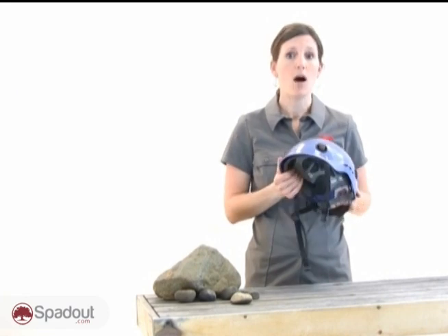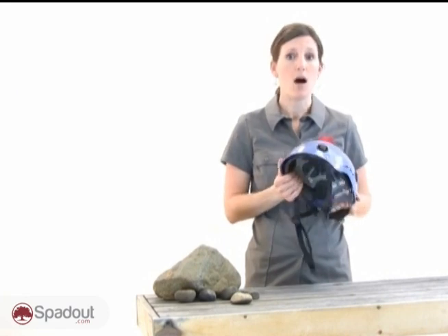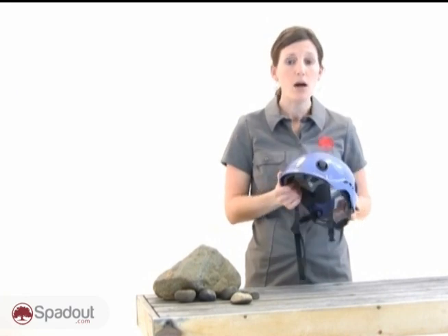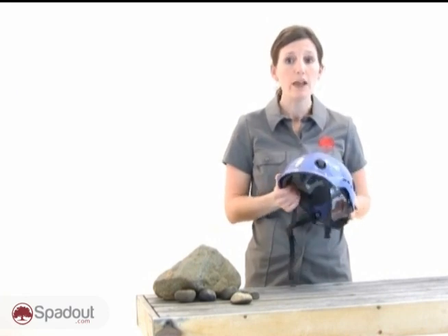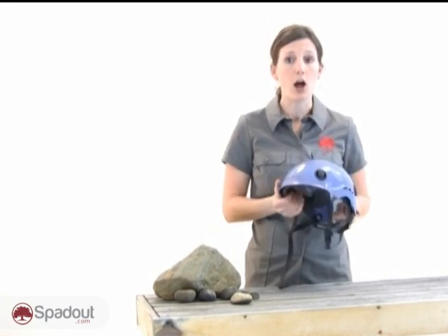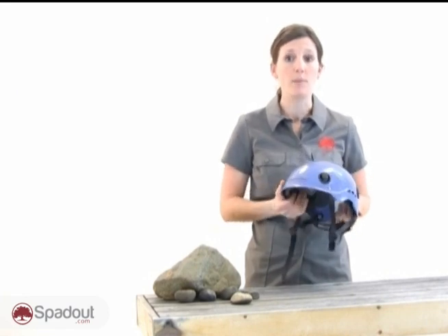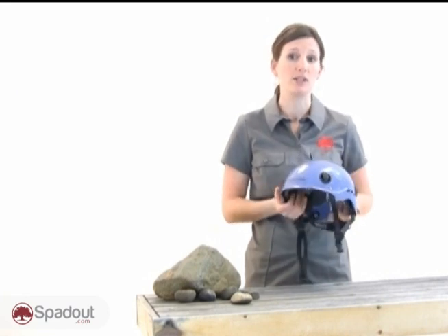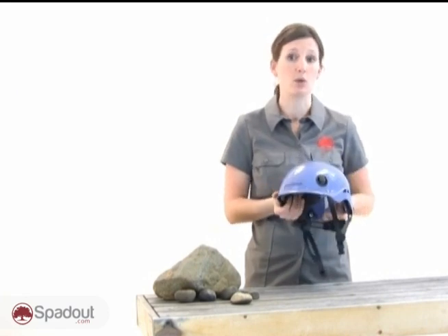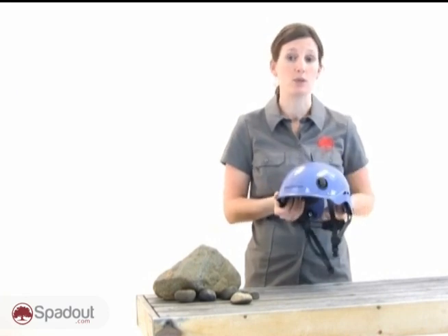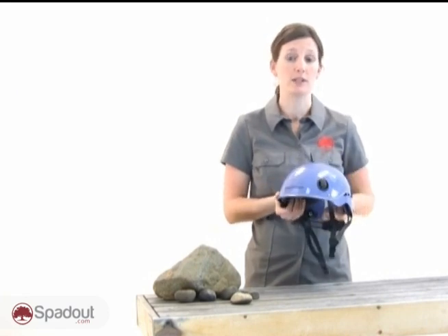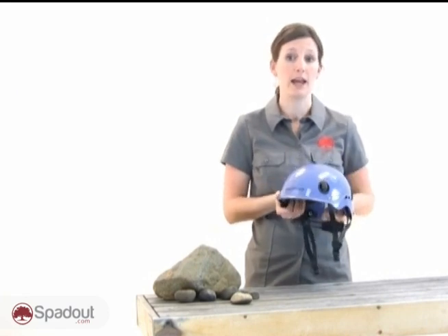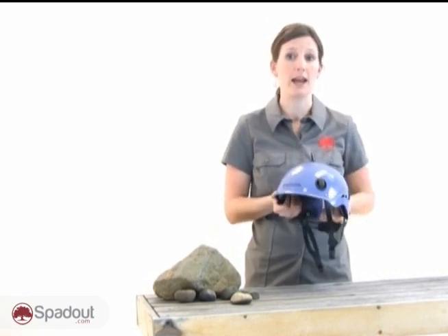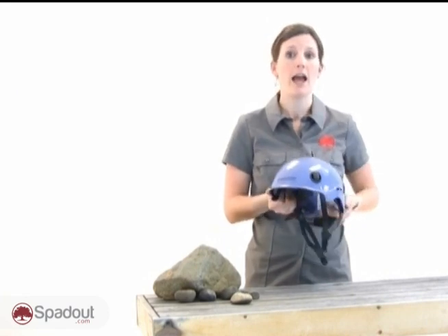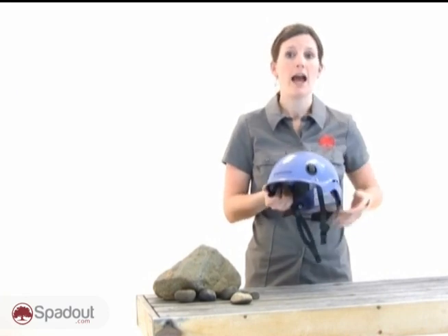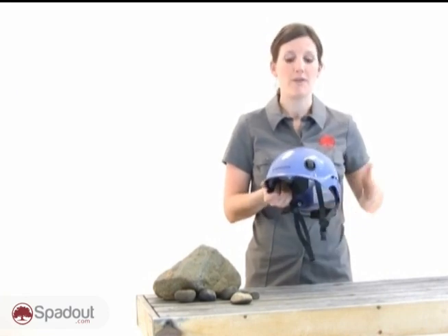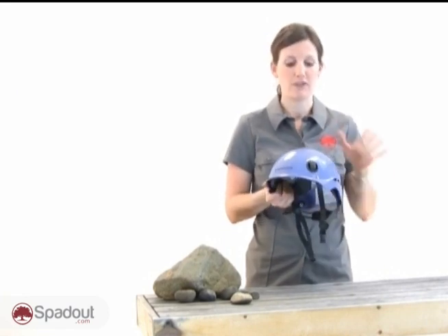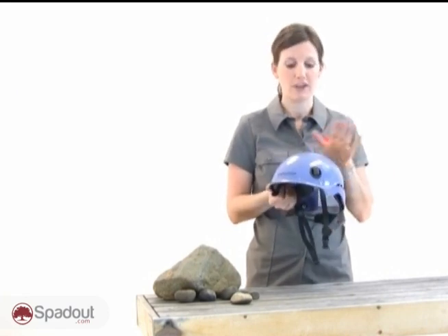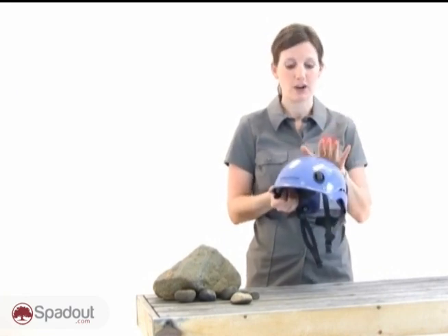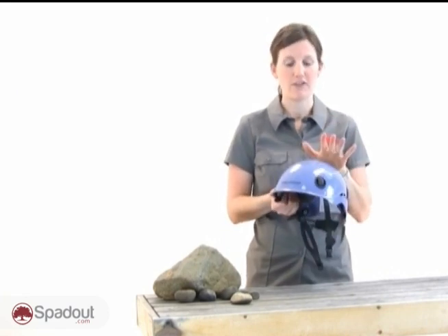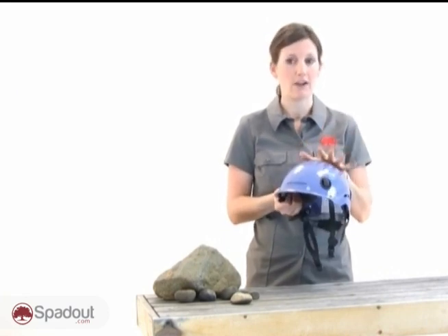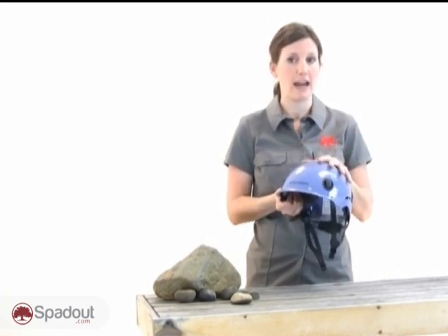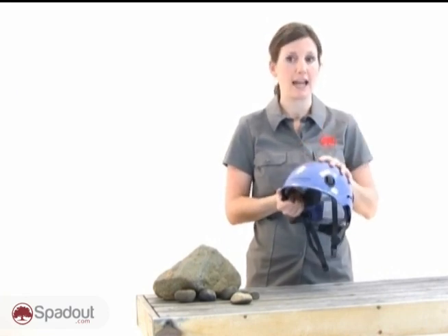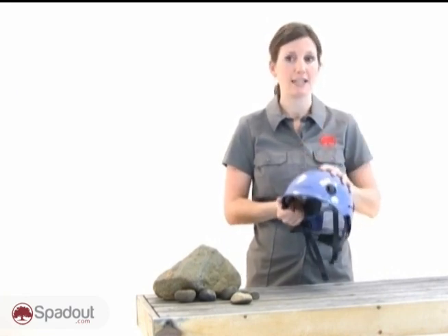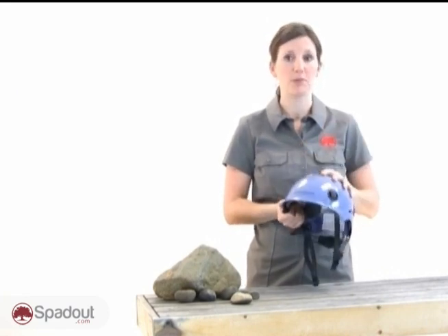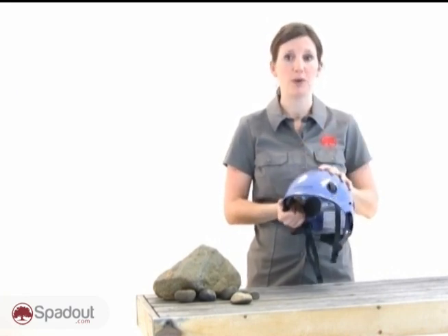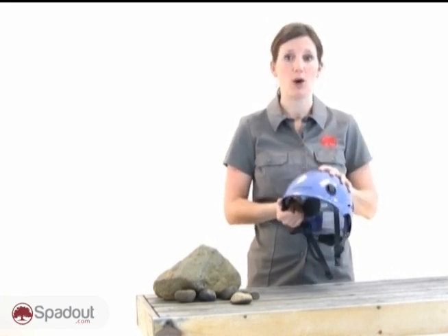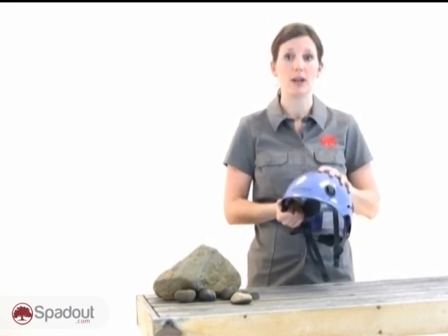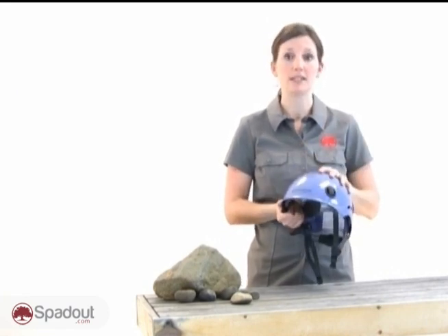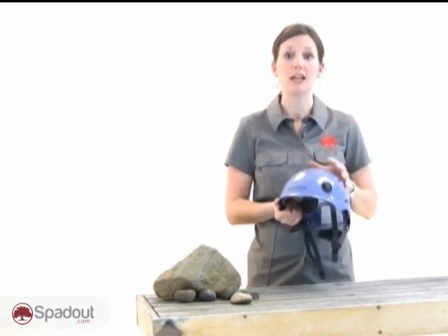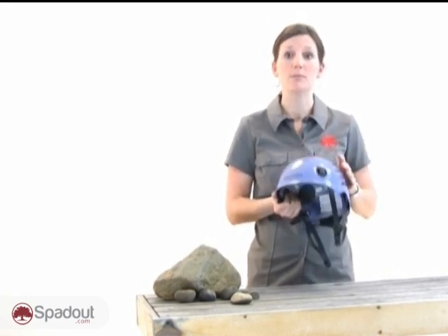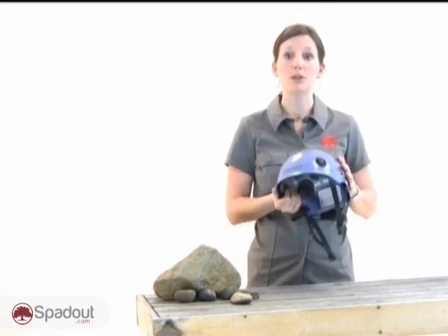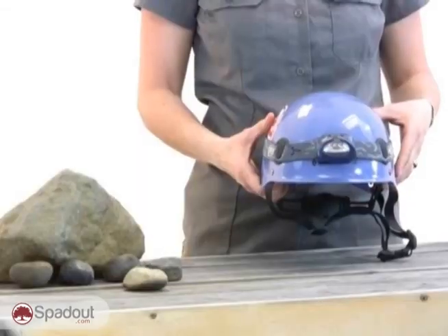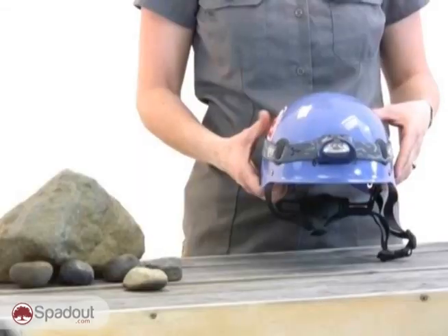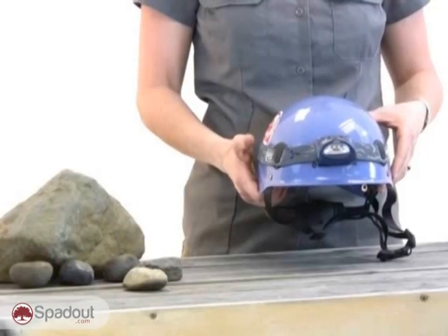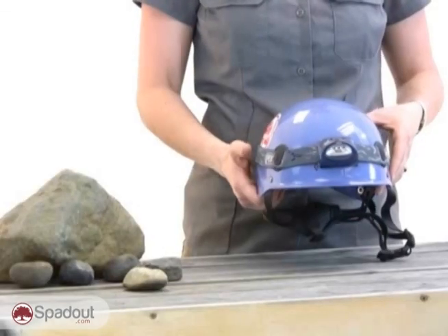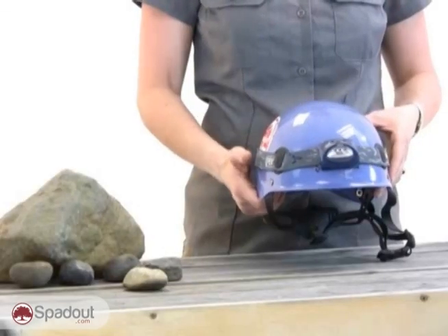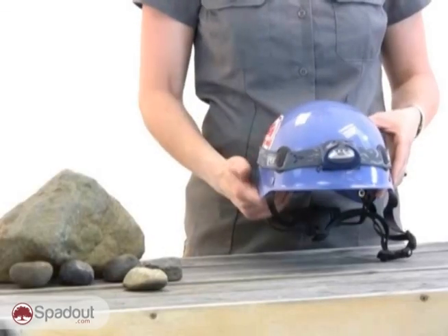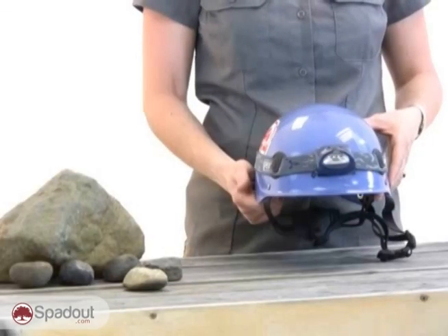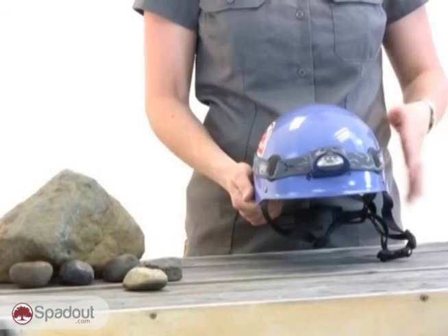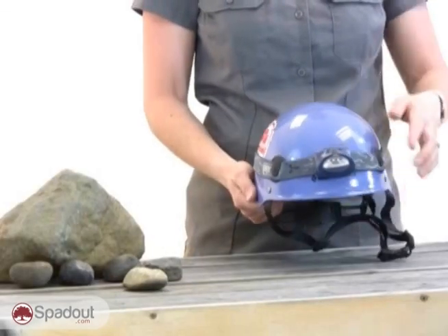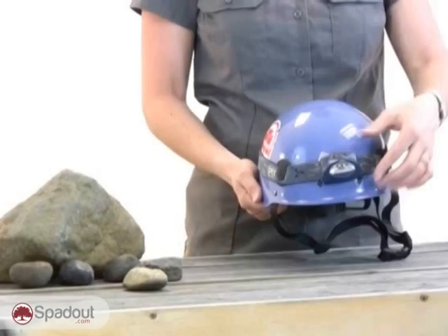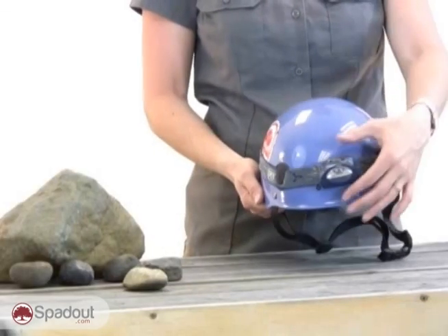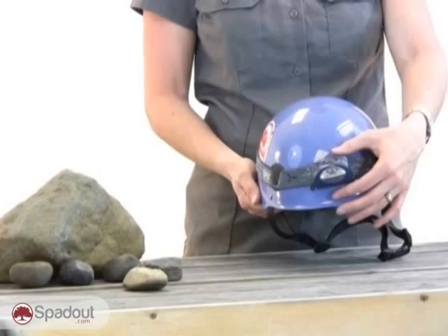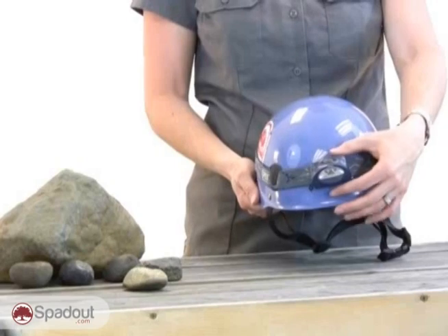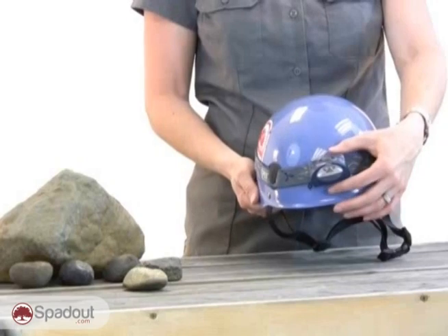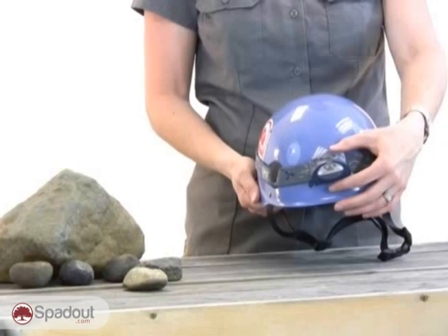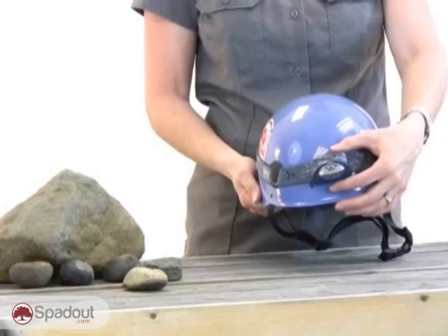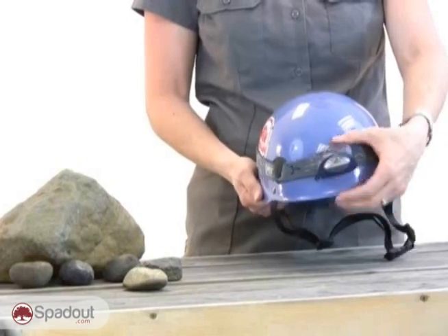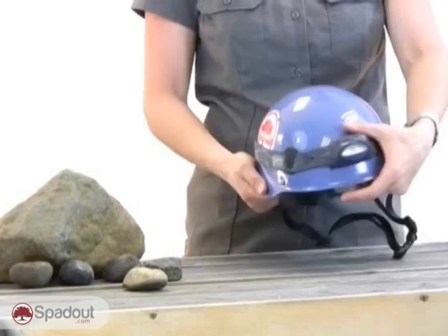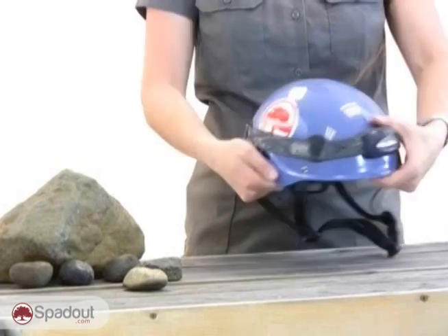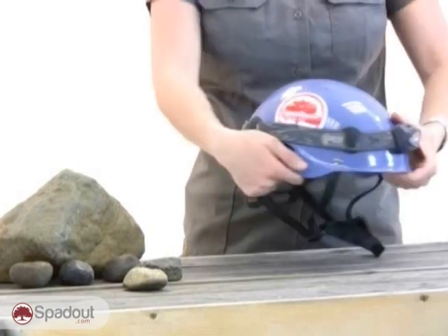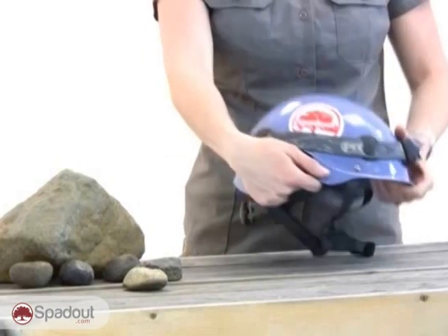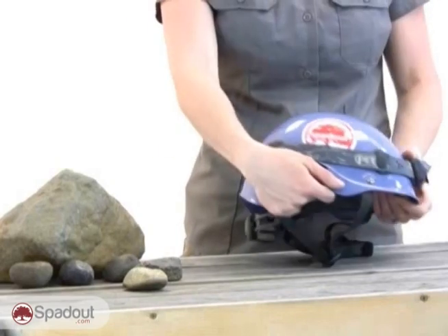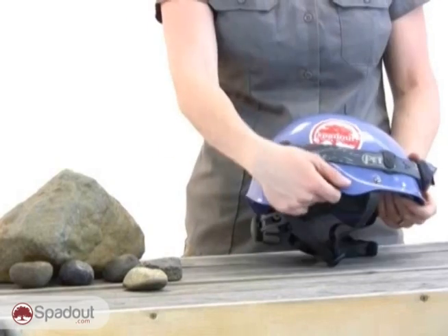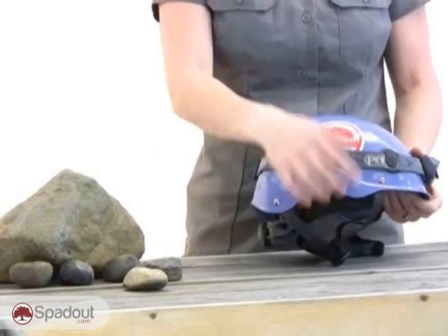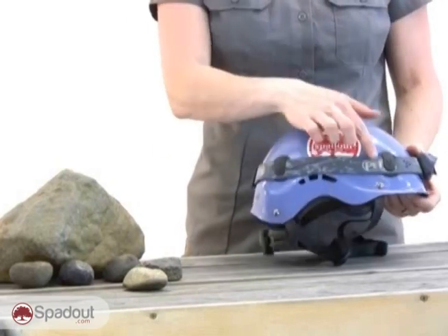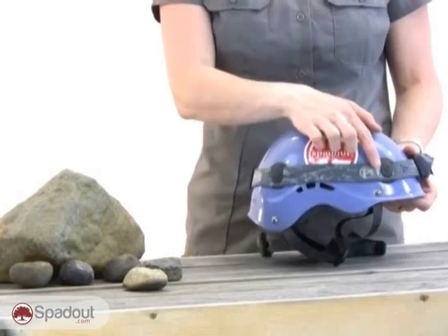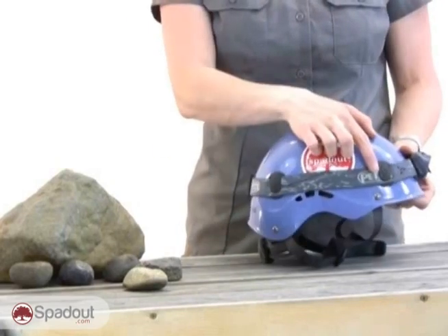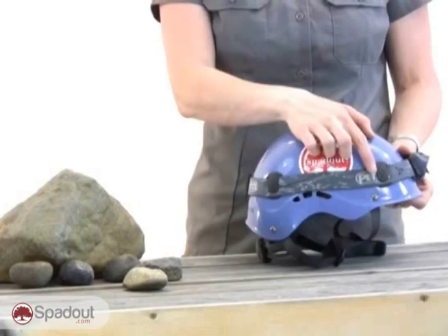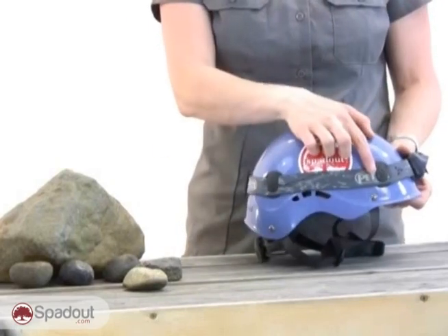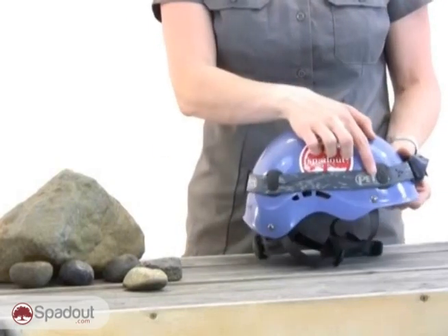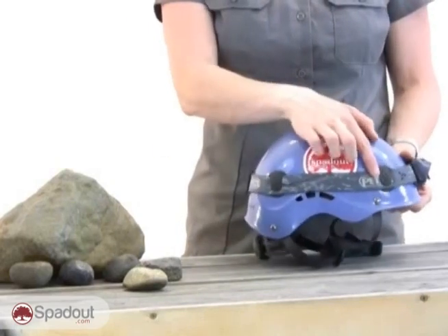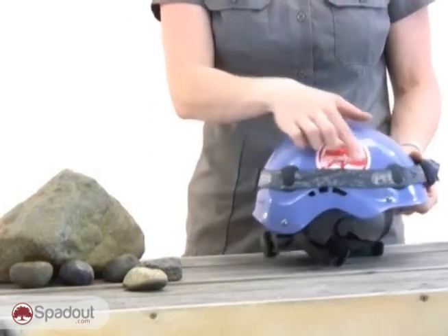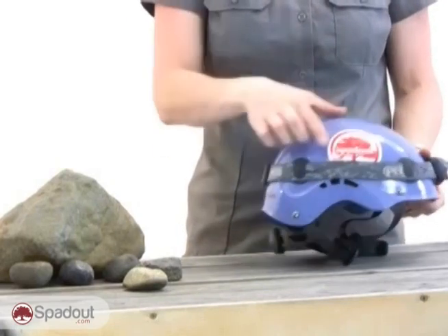All helmets sold today have a very handy component — they can be used to hold a headlamp for early approaches and after dark return trips.